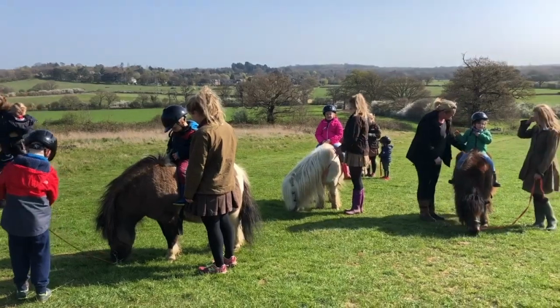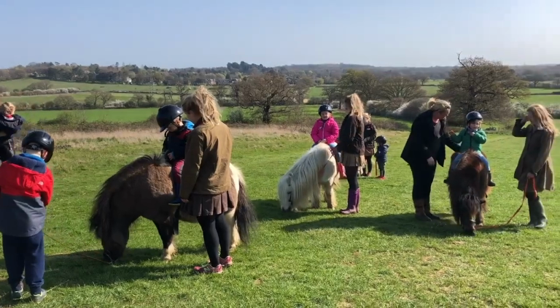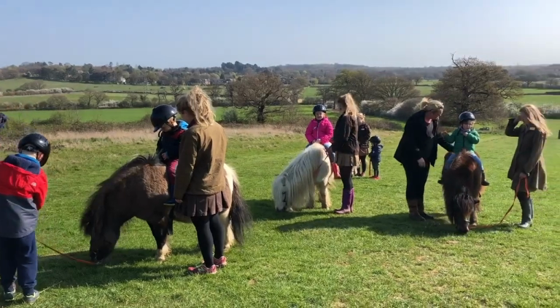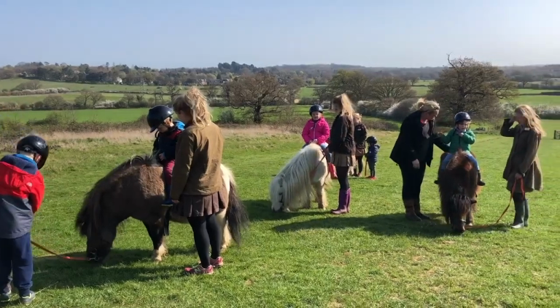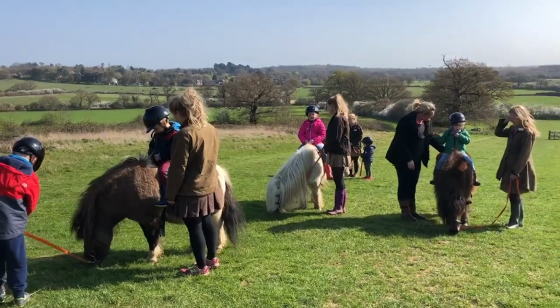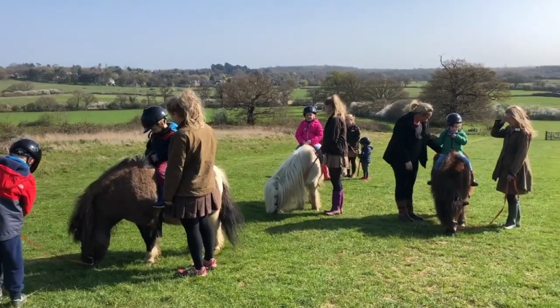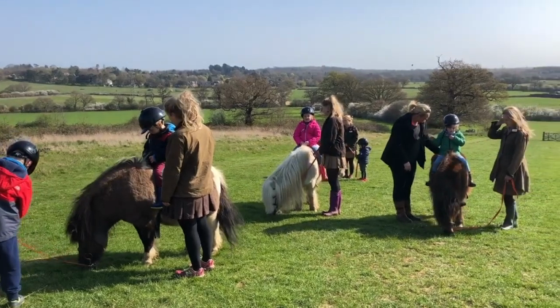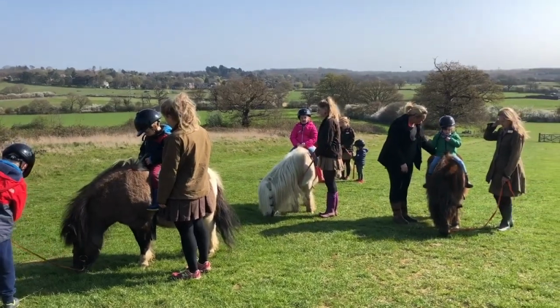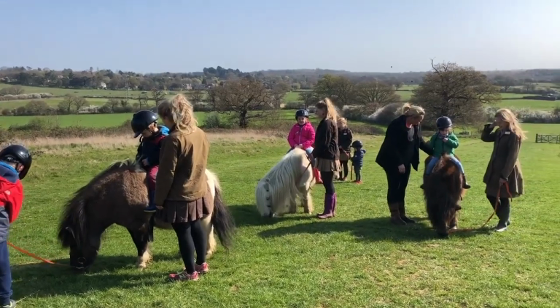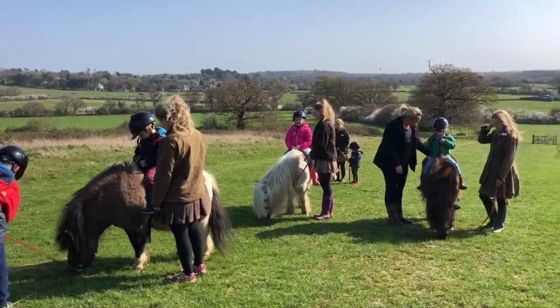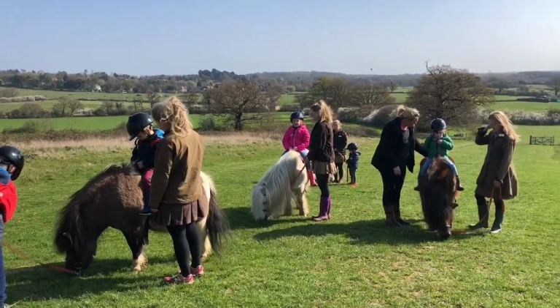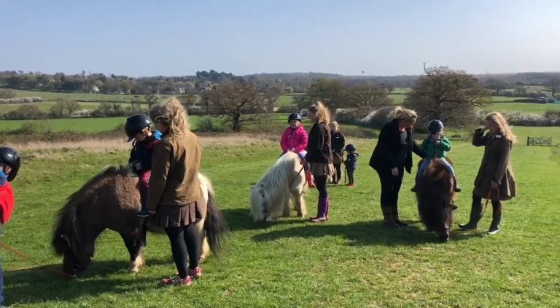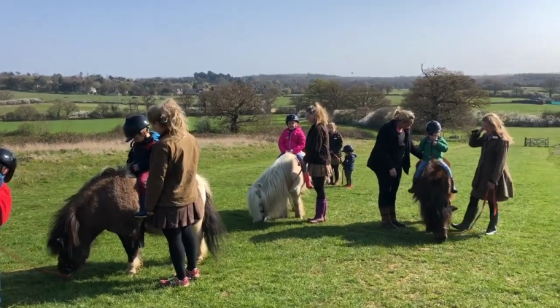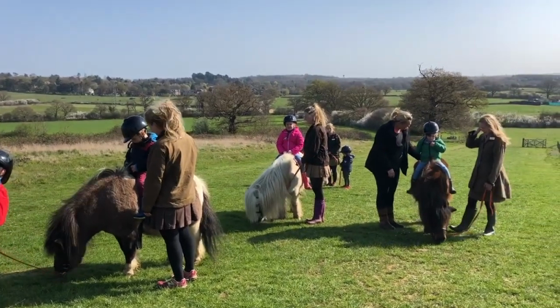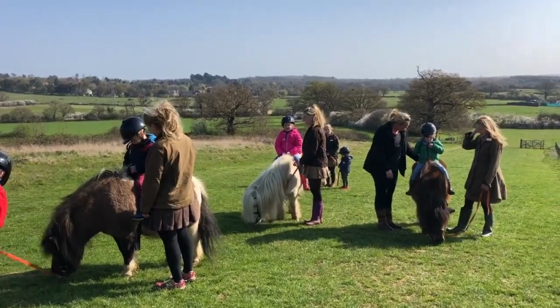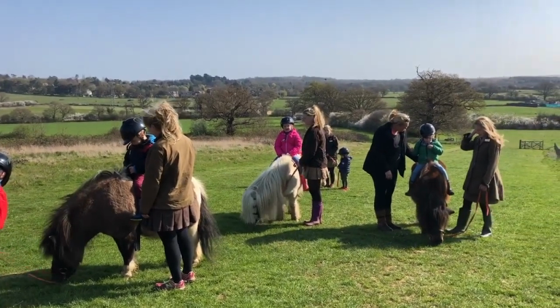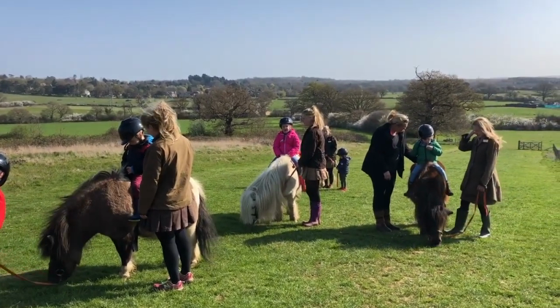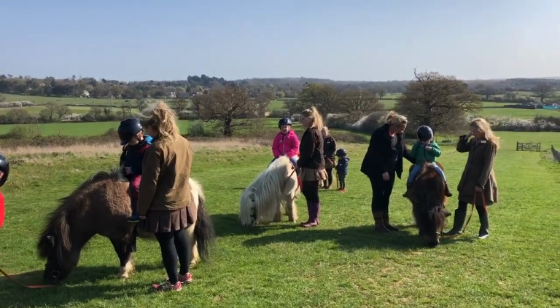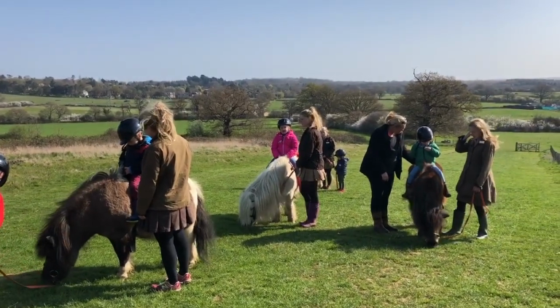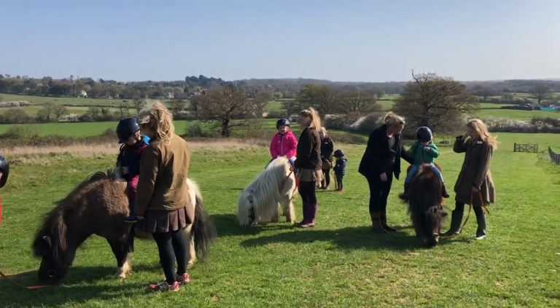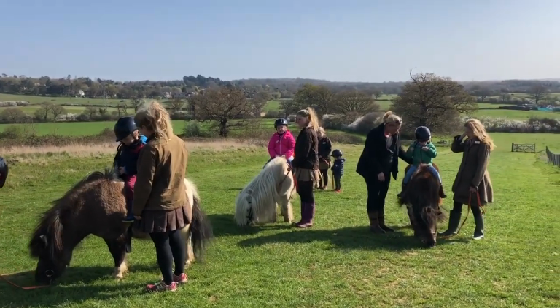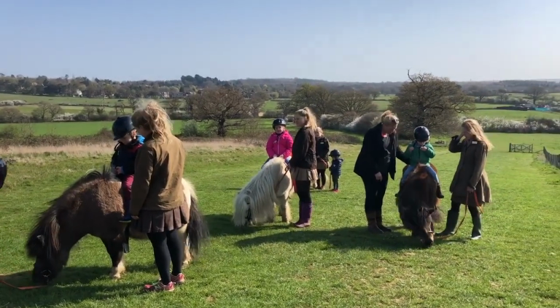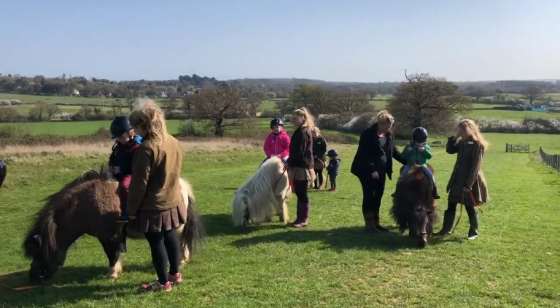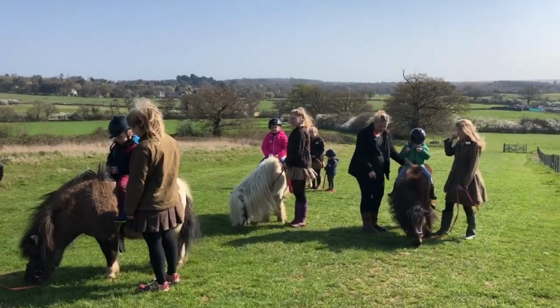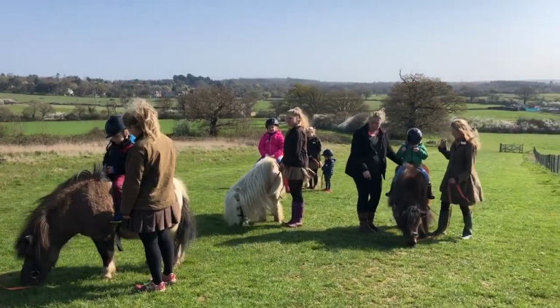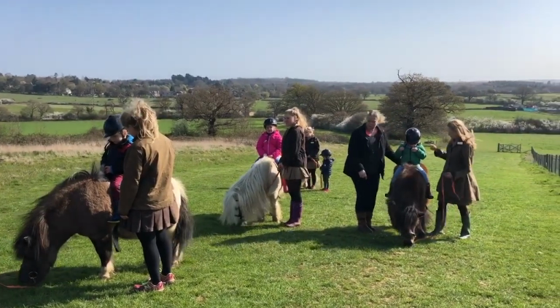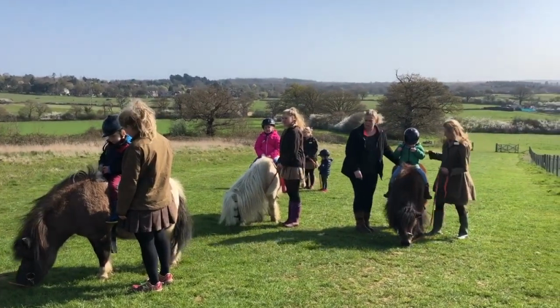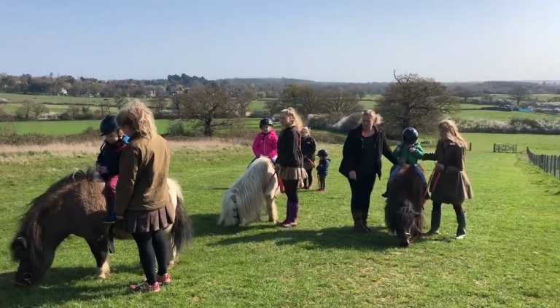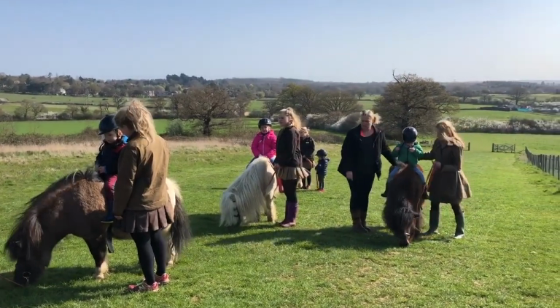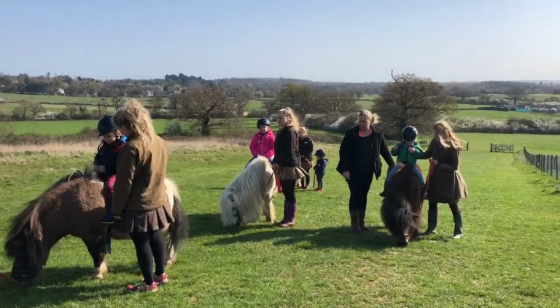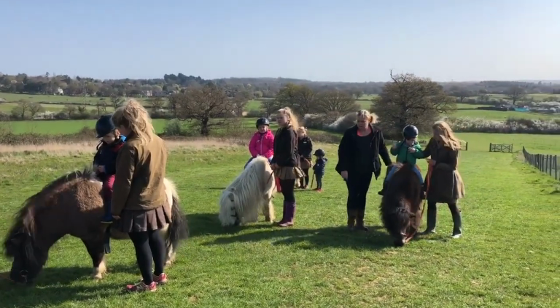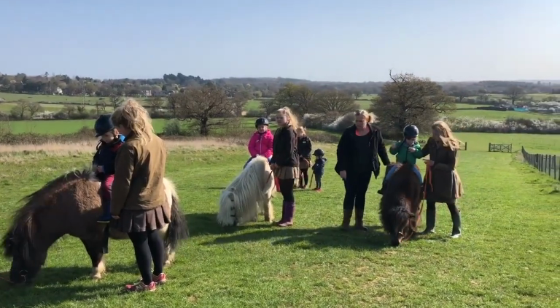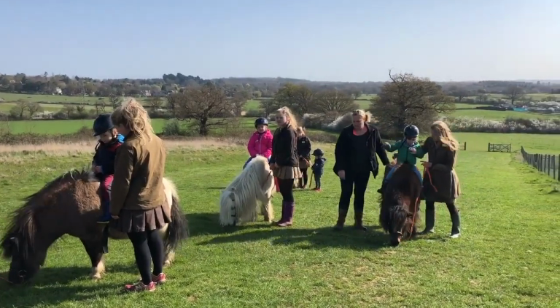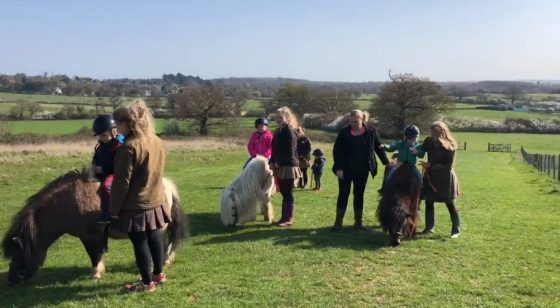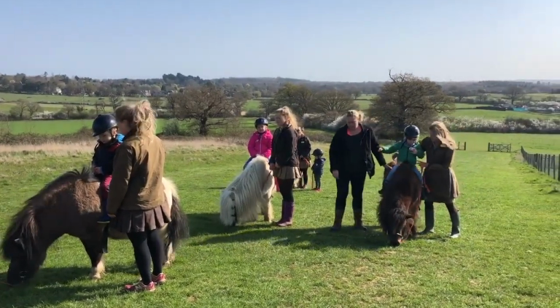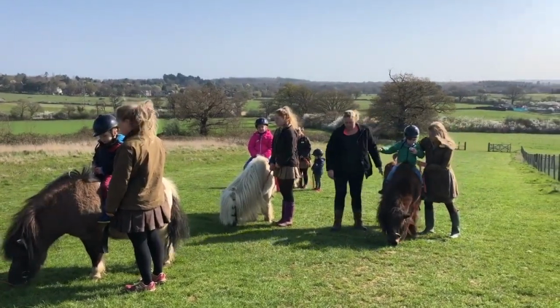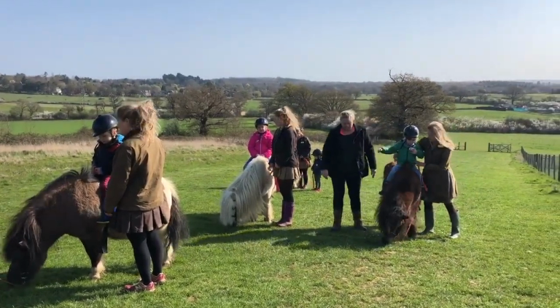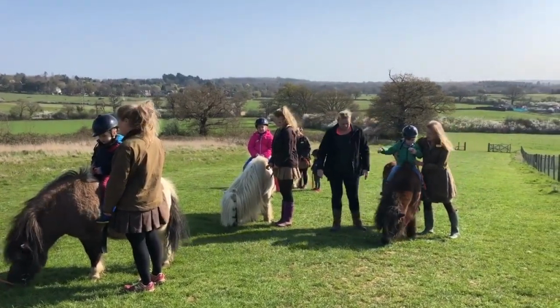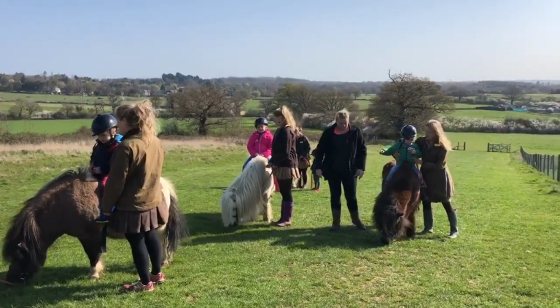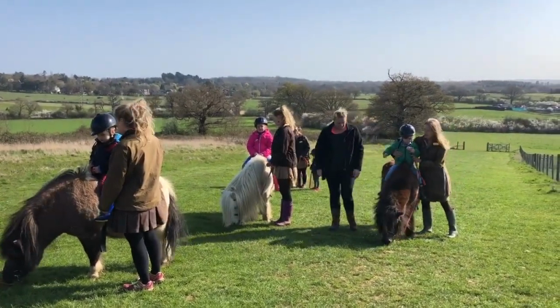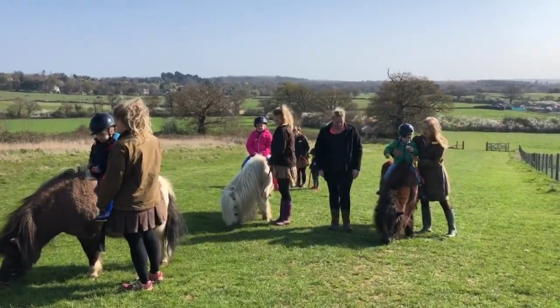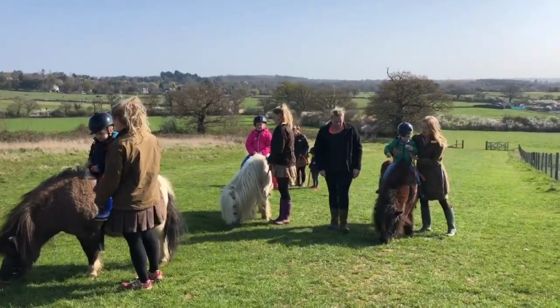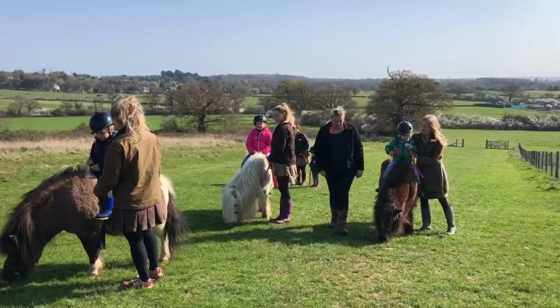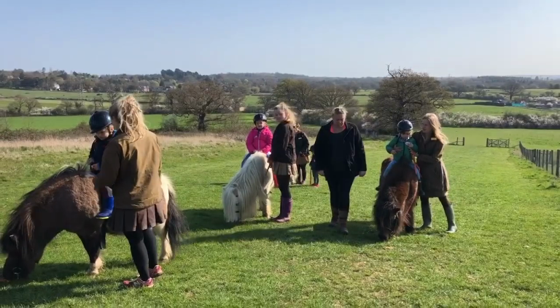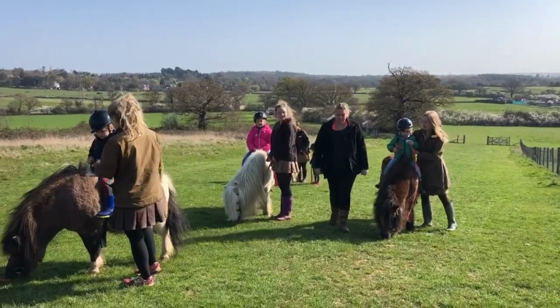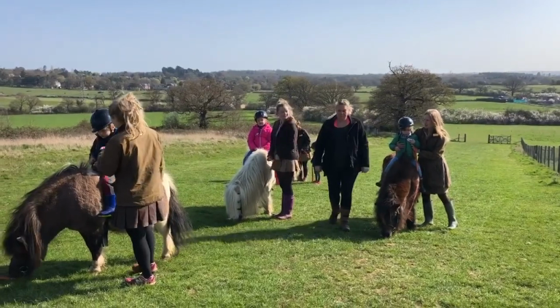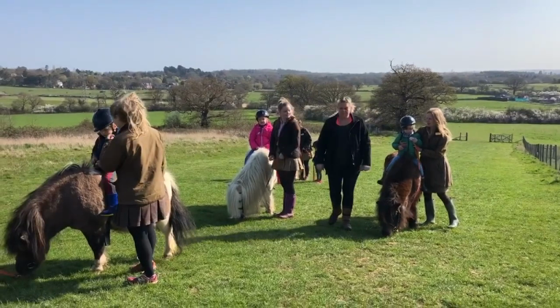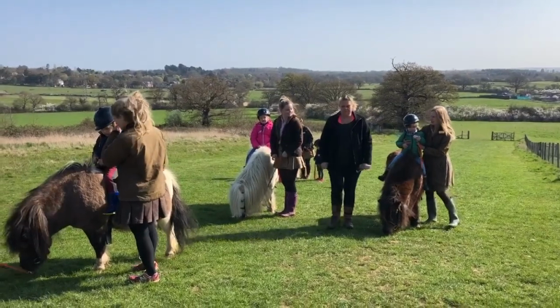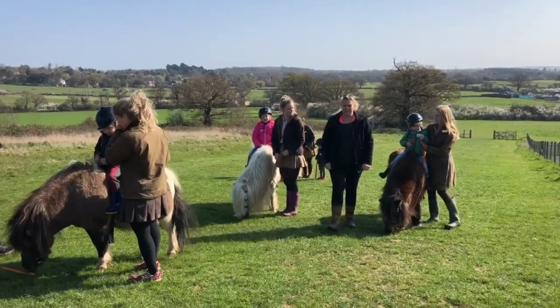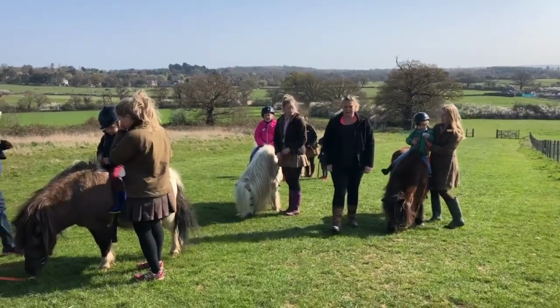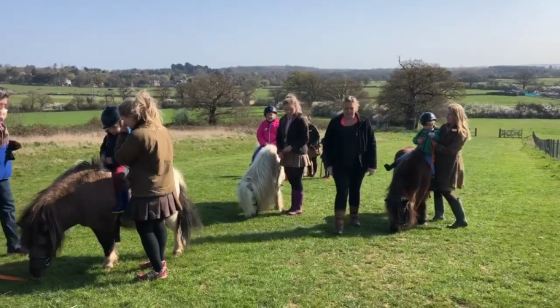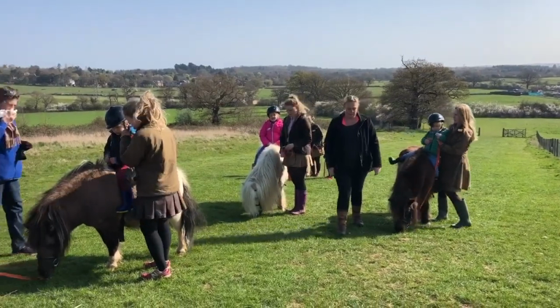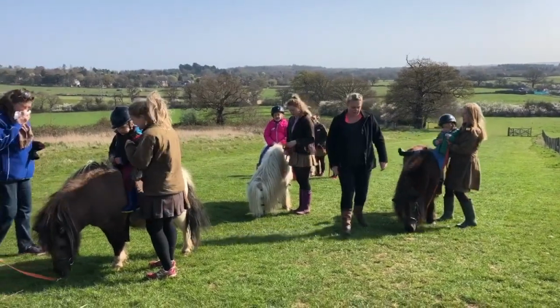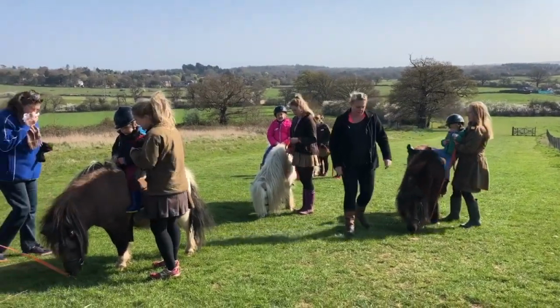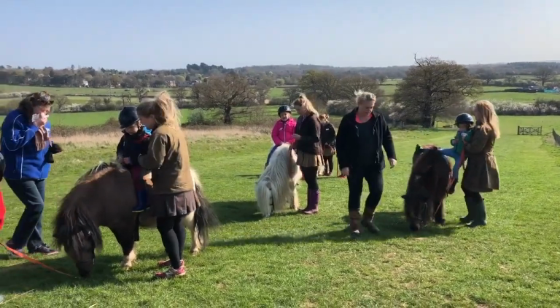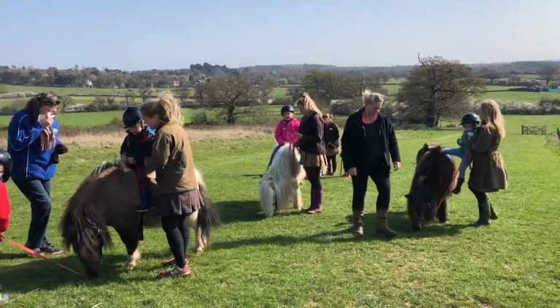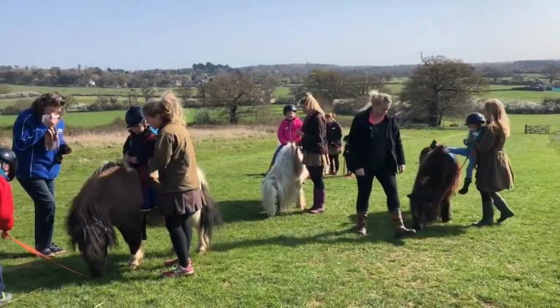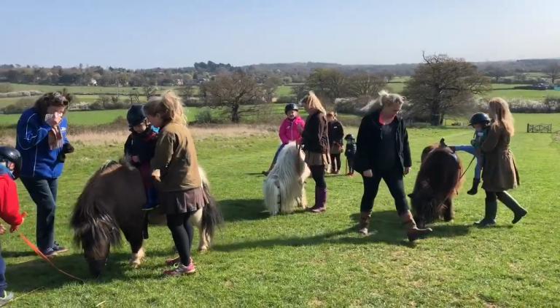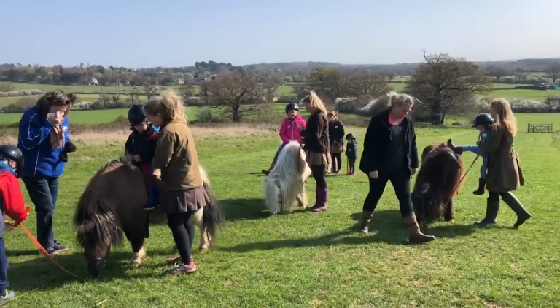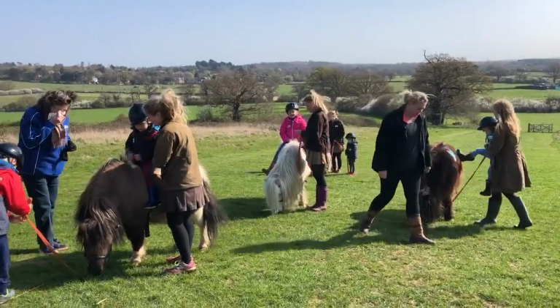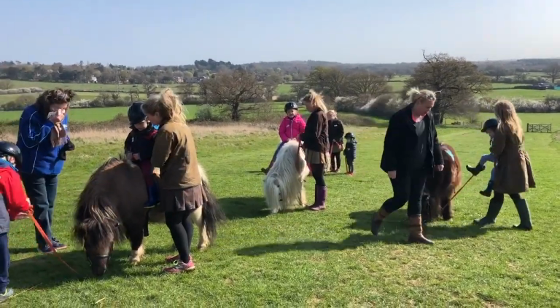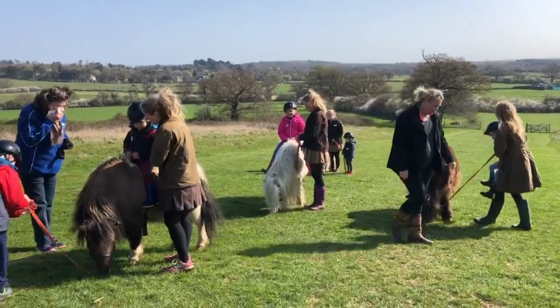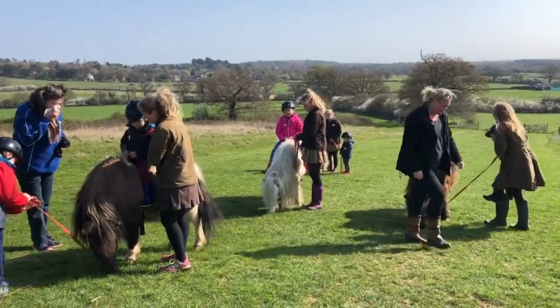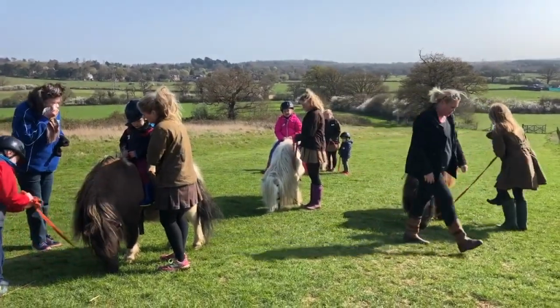This video is all about our starter rides at Shetland Pony Club. We're going to find out what happens on a starter ride.